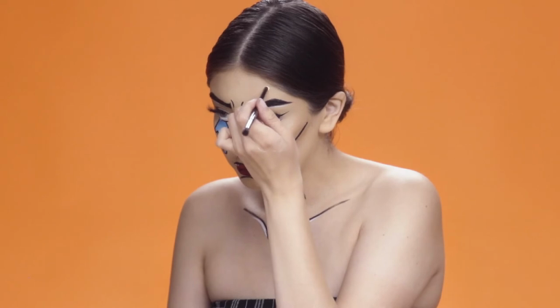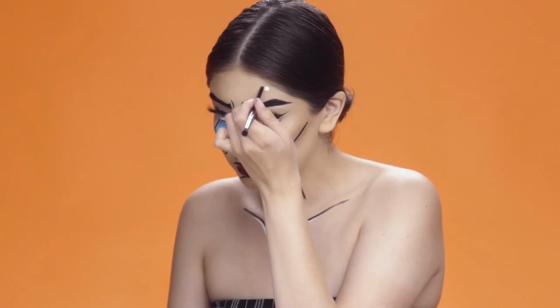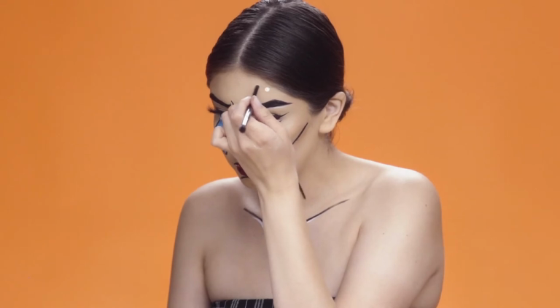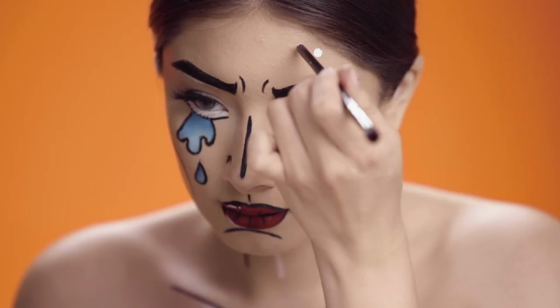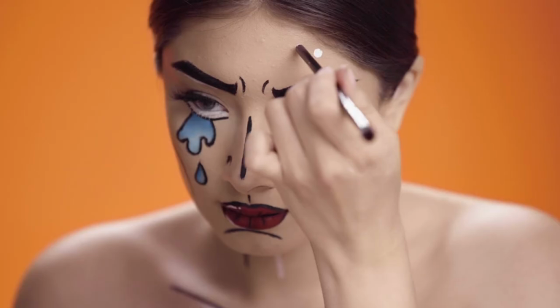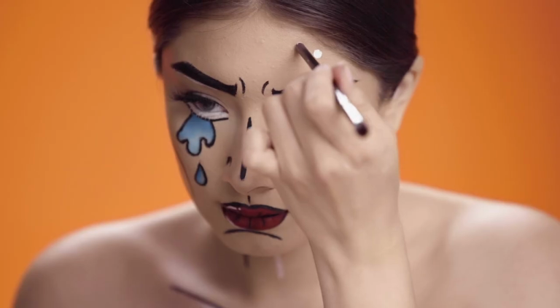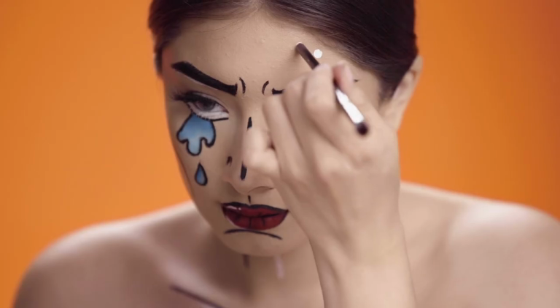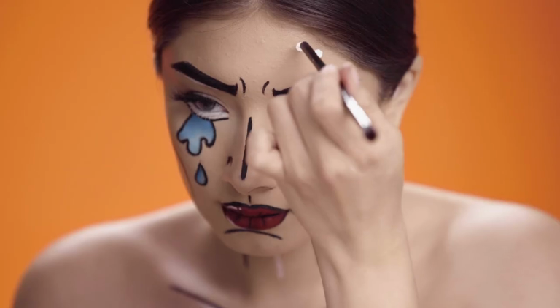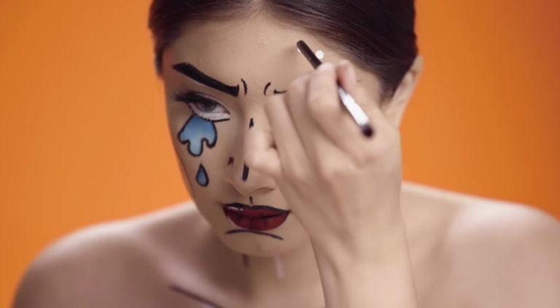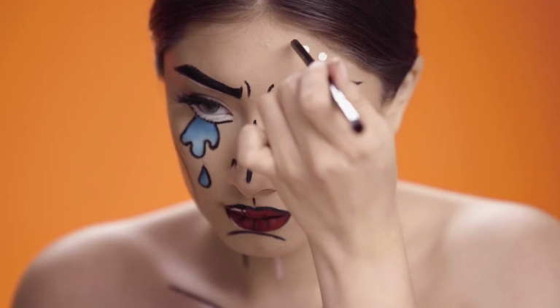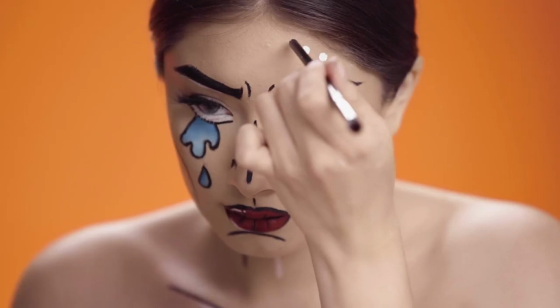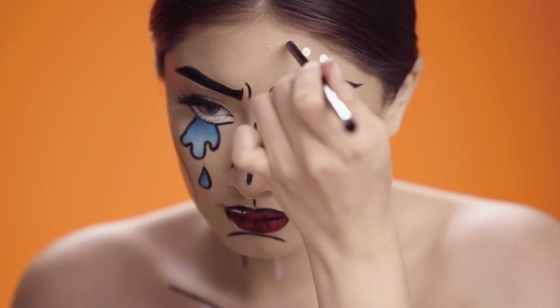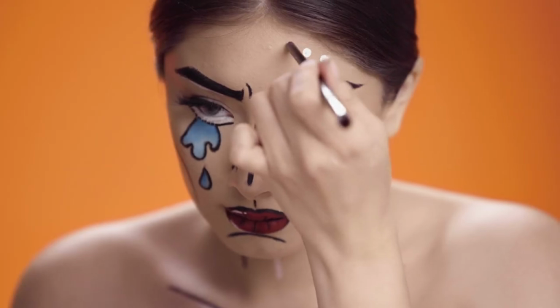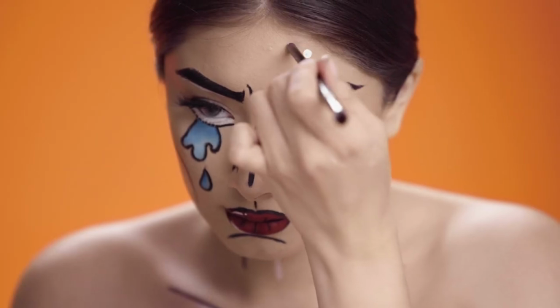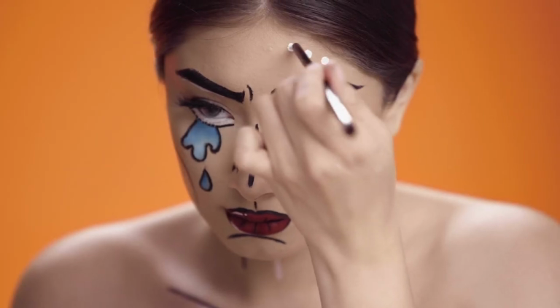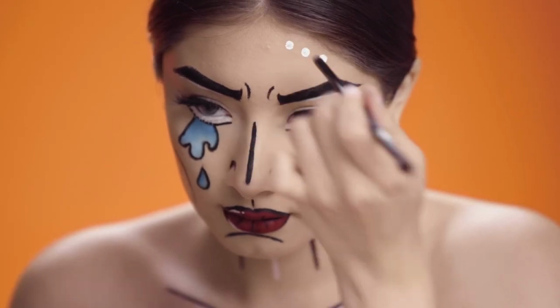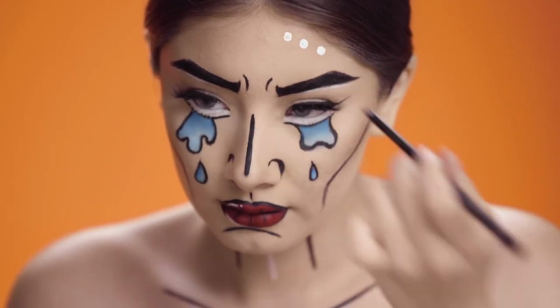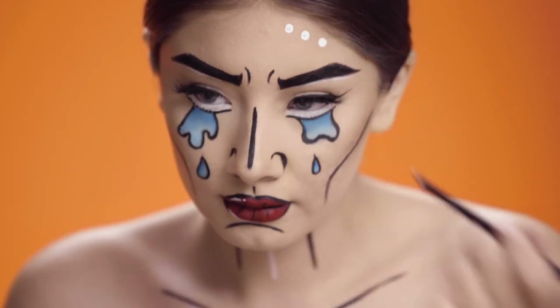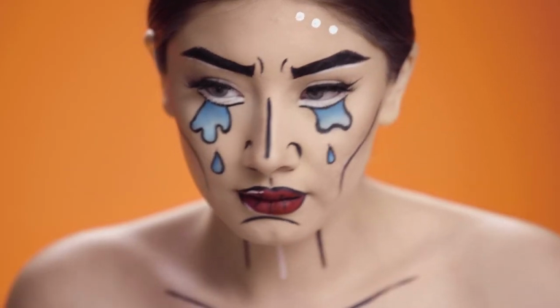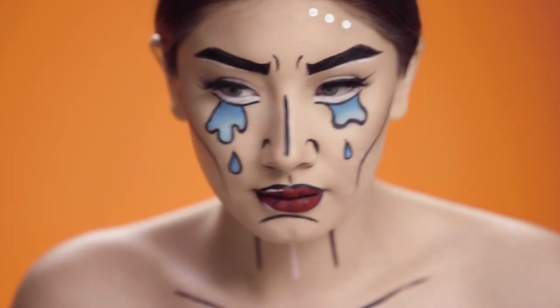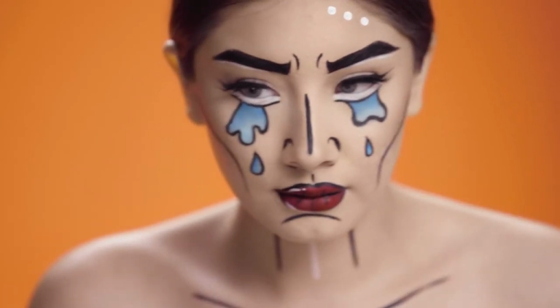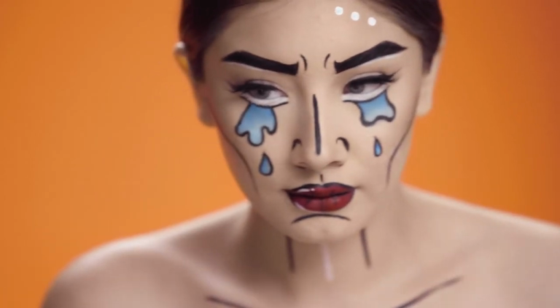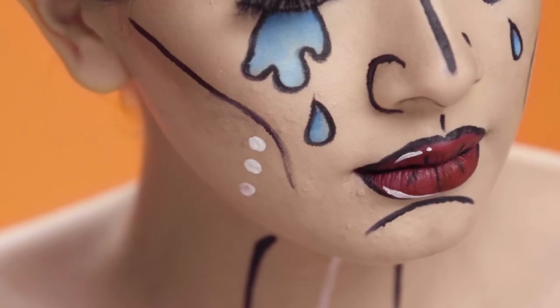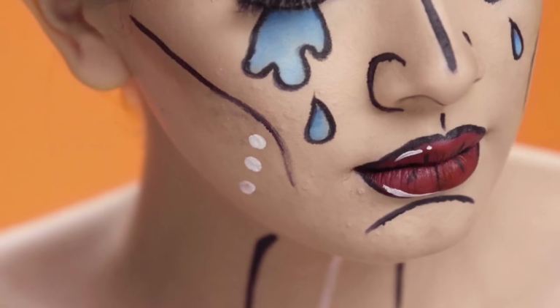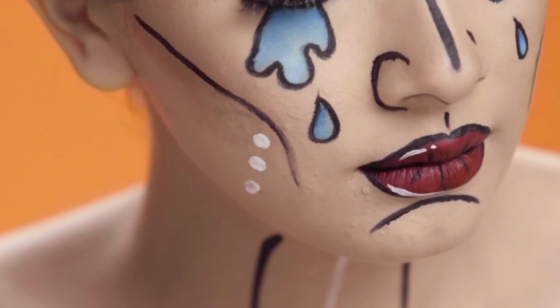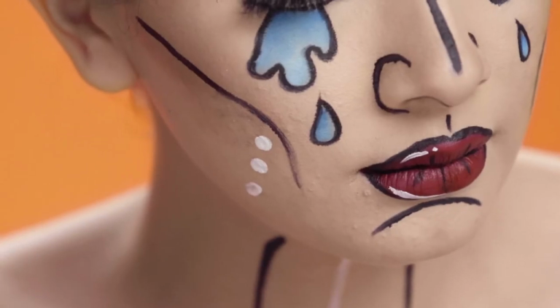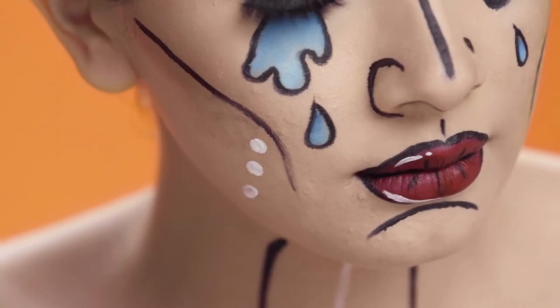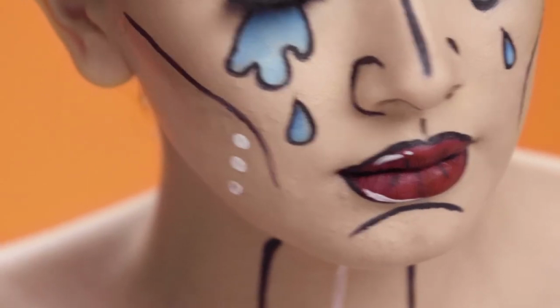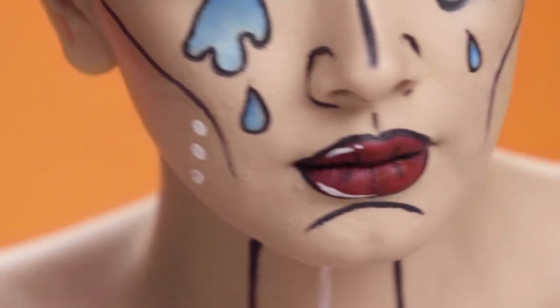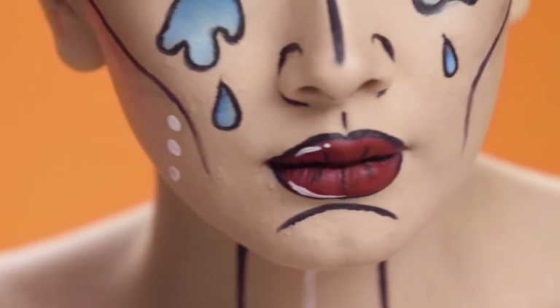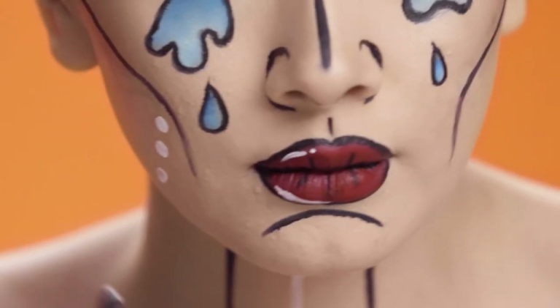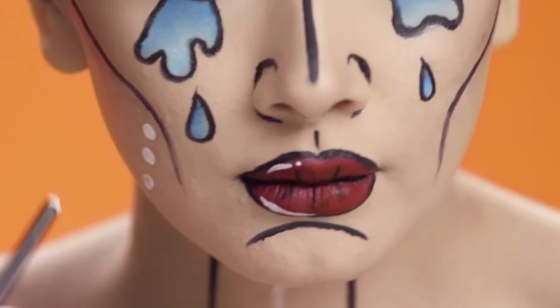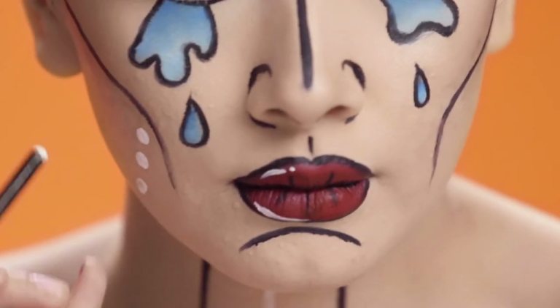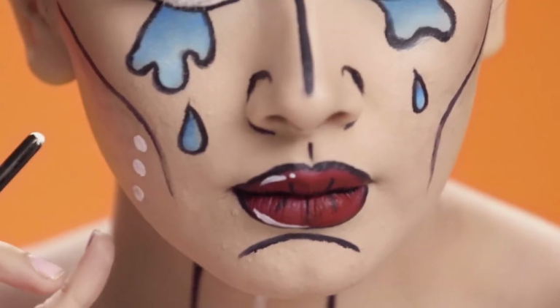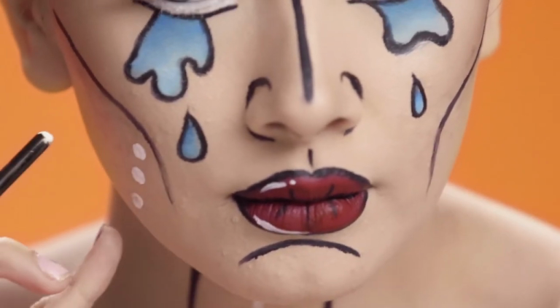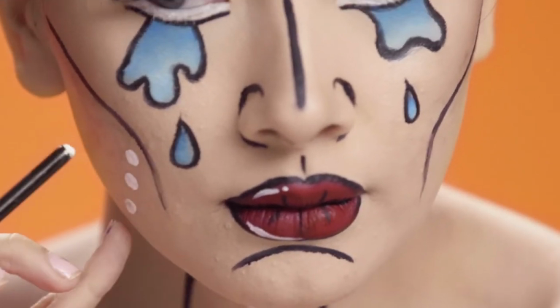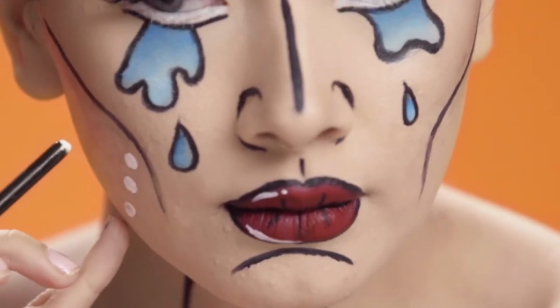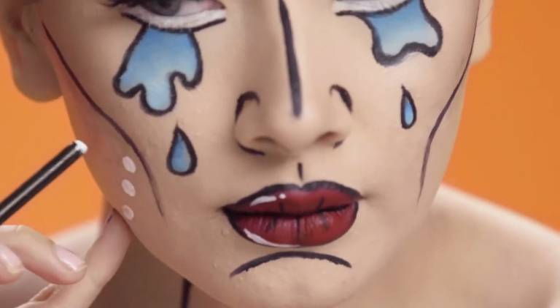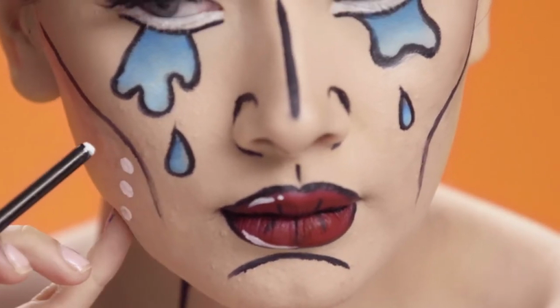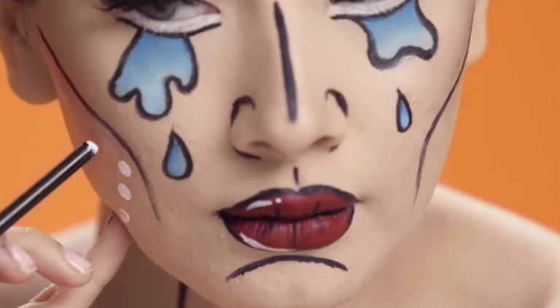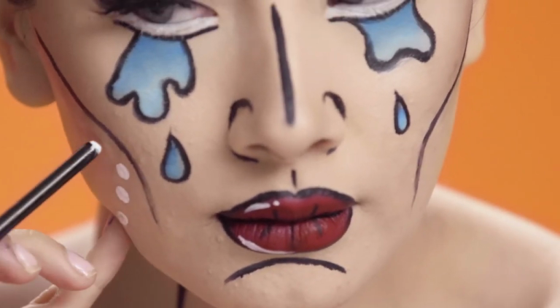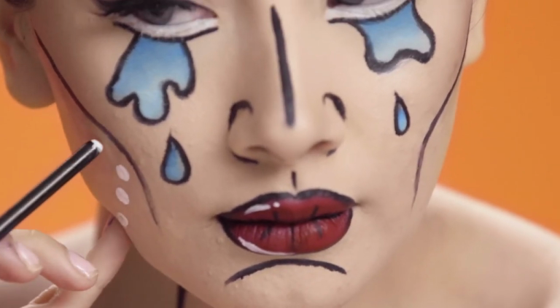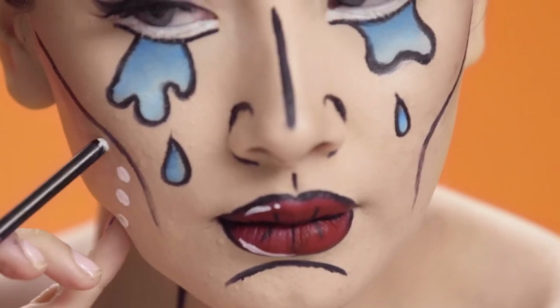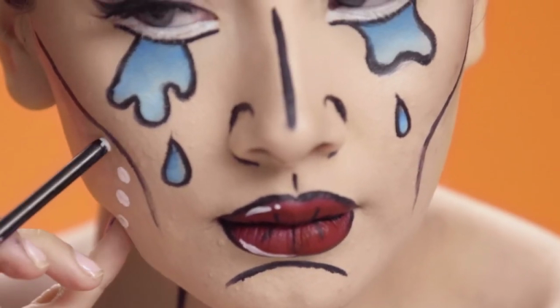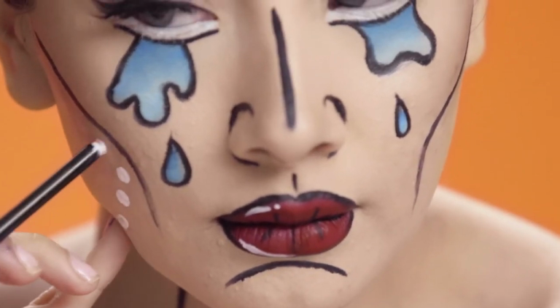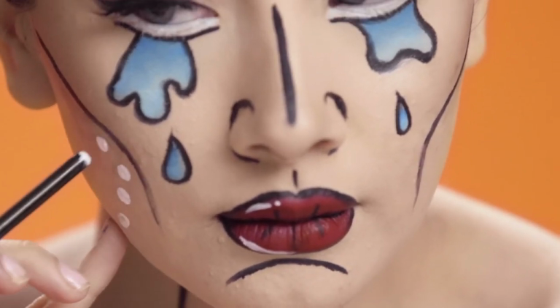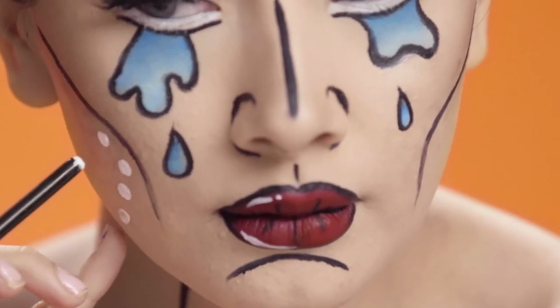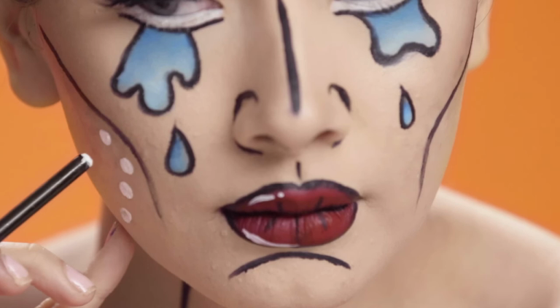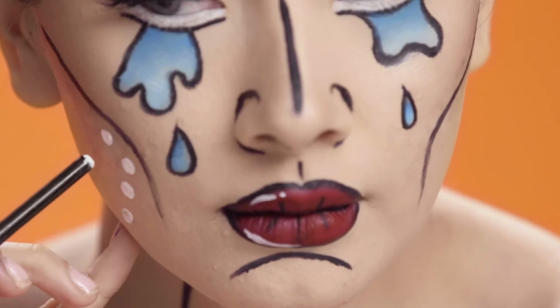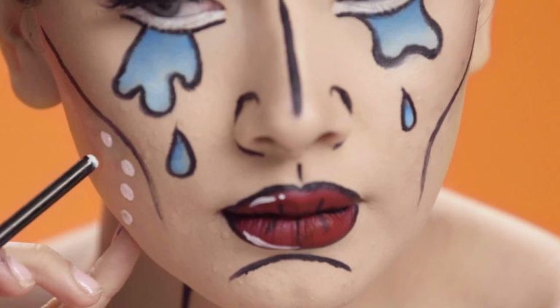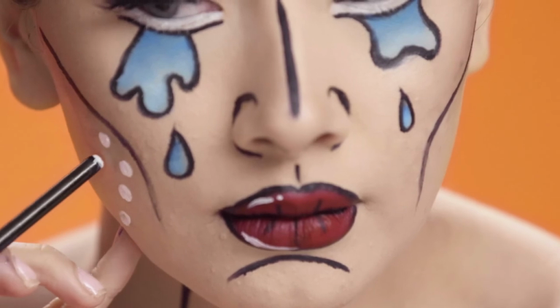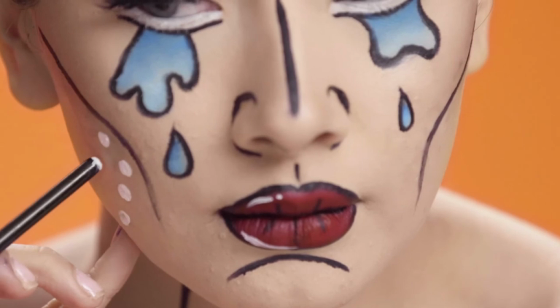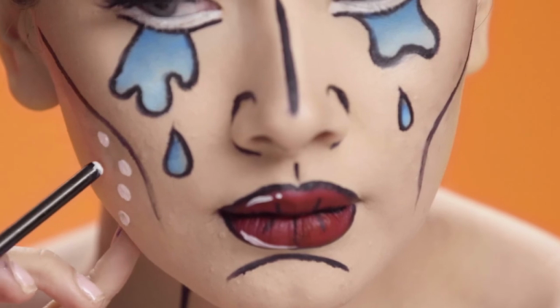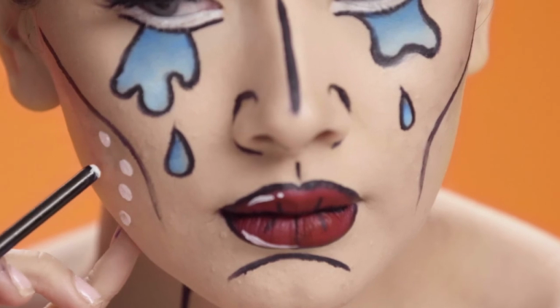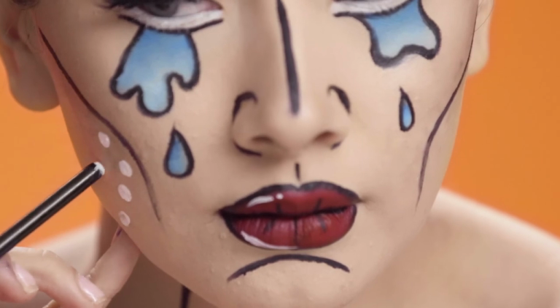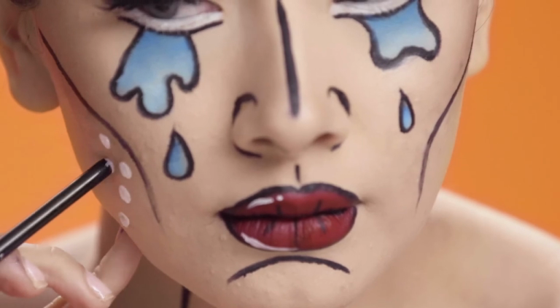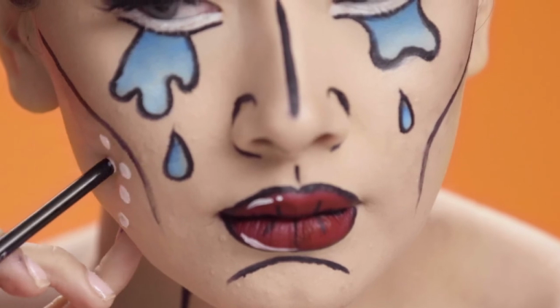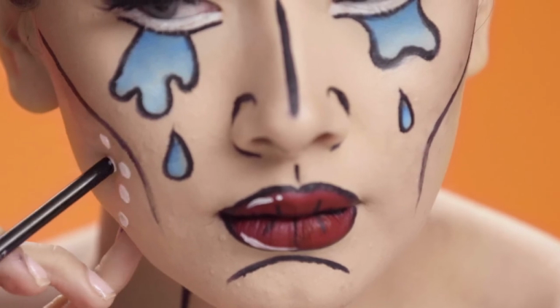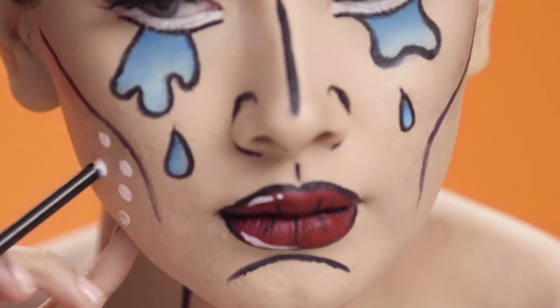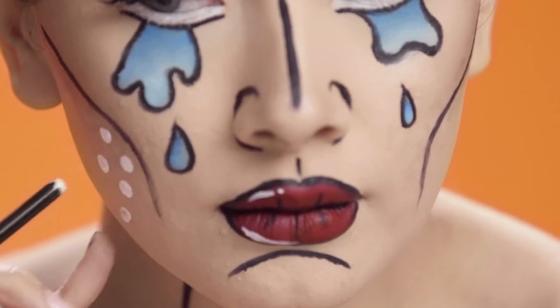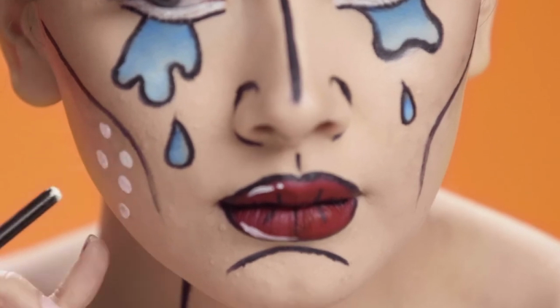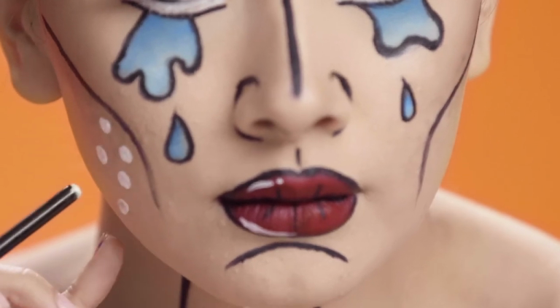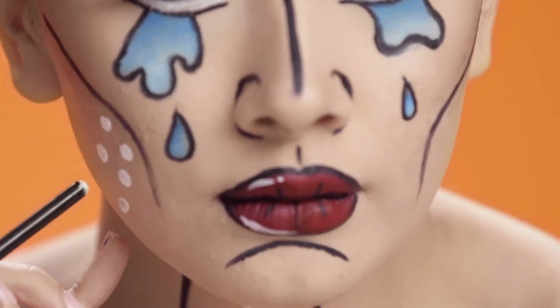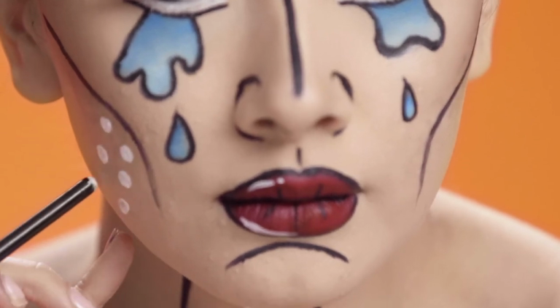Now I'm using the back of my brush and dipping it into a white paint and doing dots all over my face, my neck, and my chest.